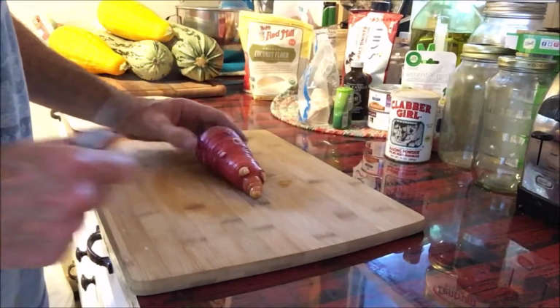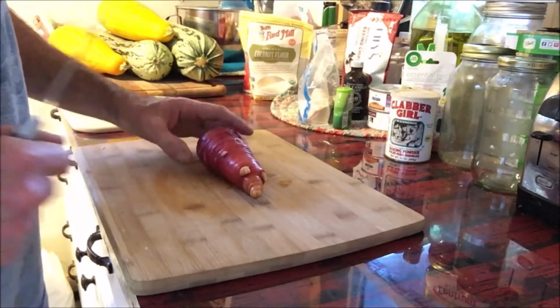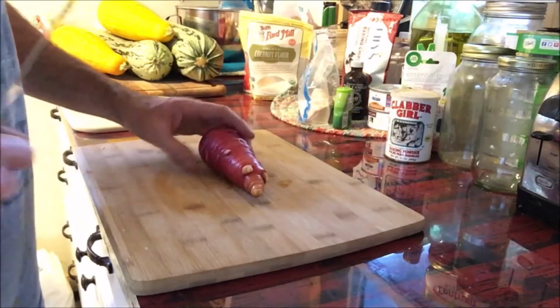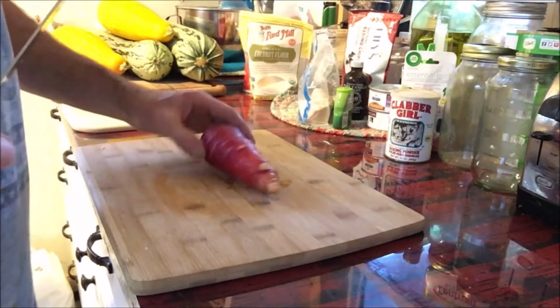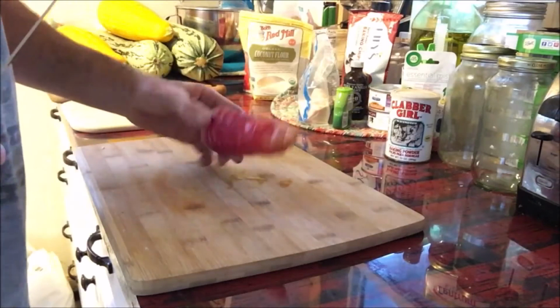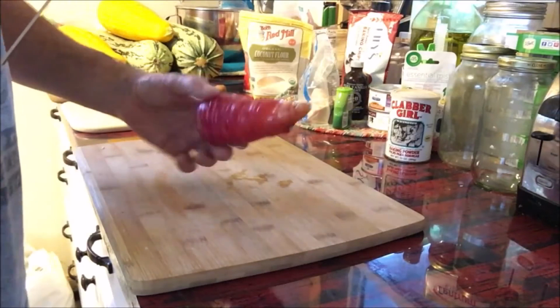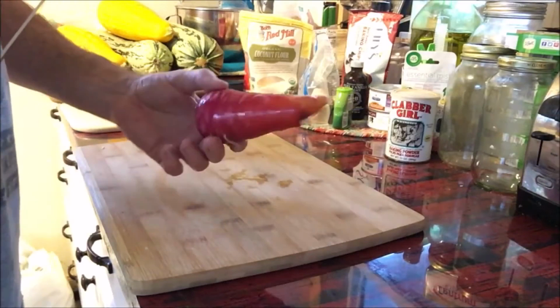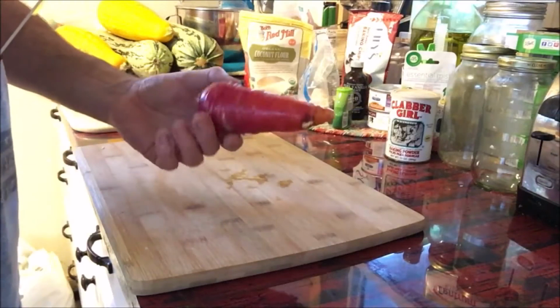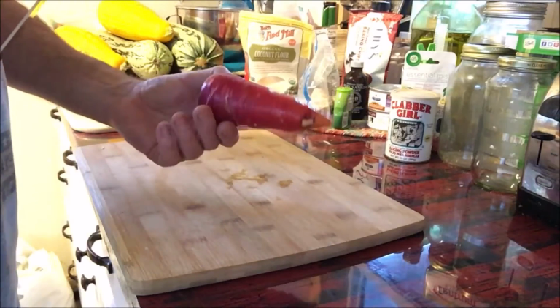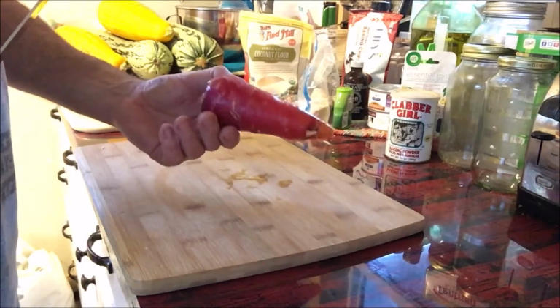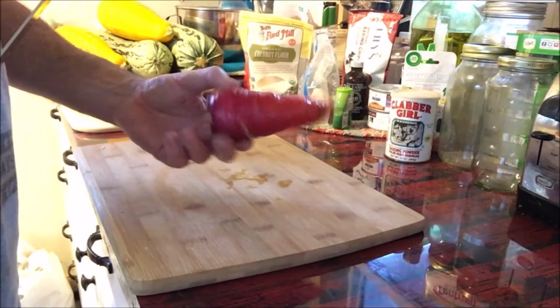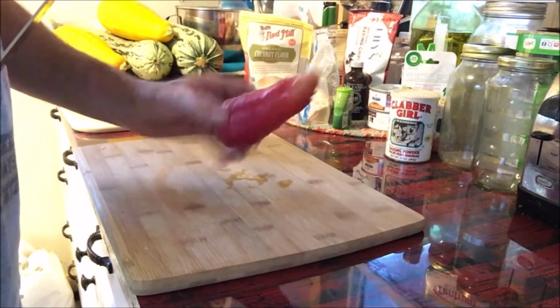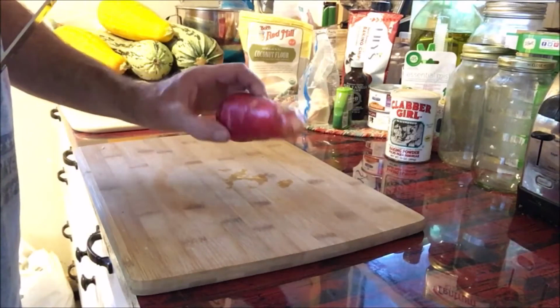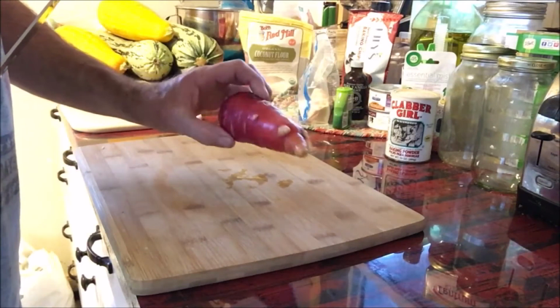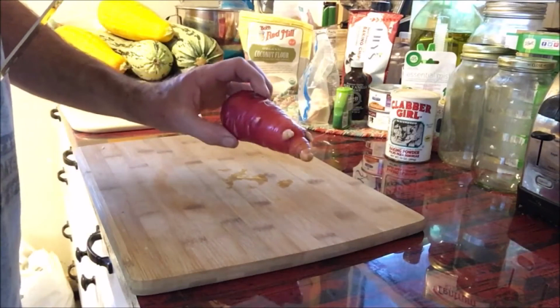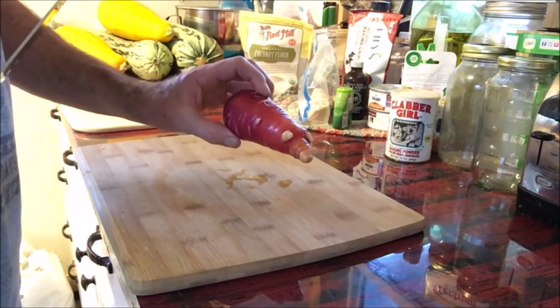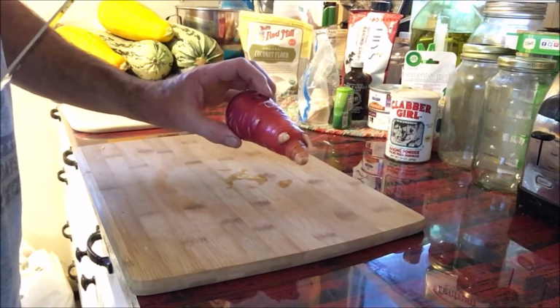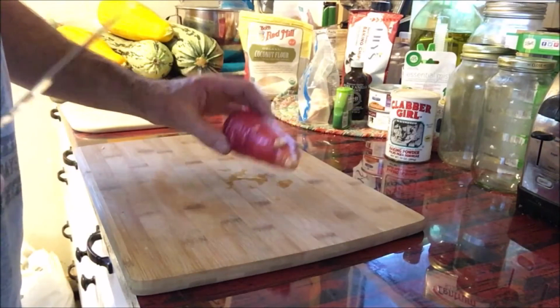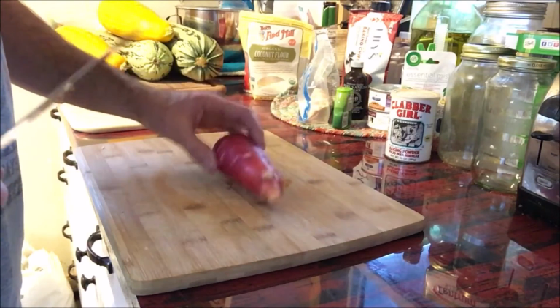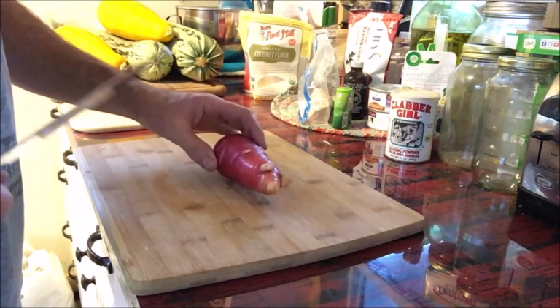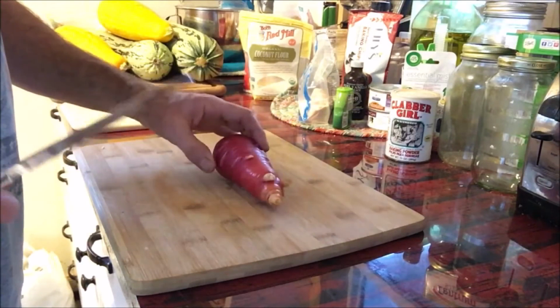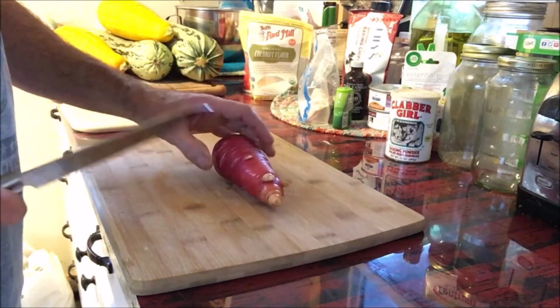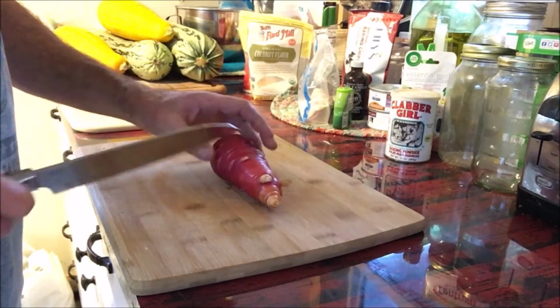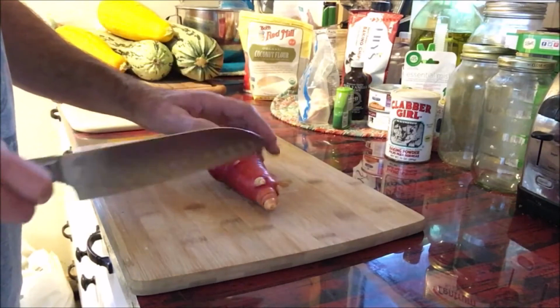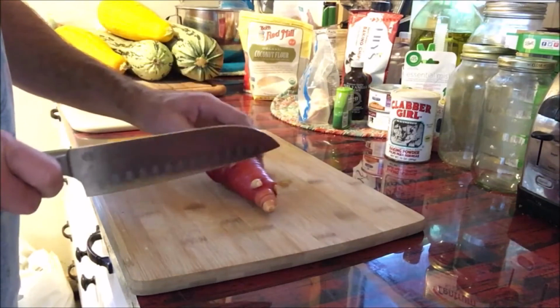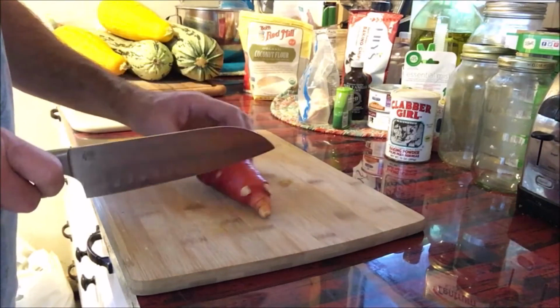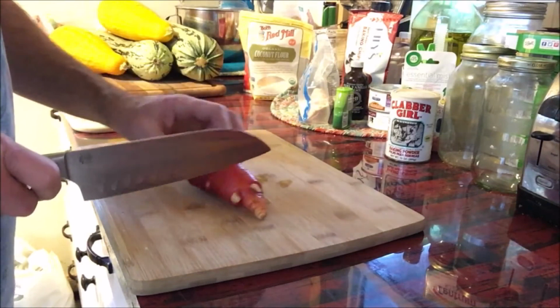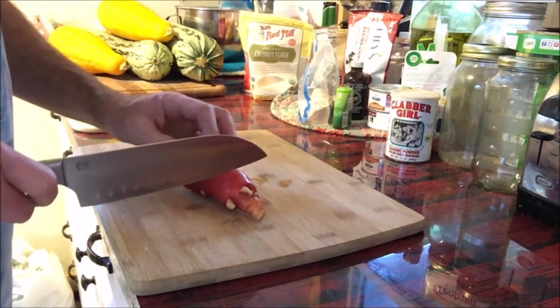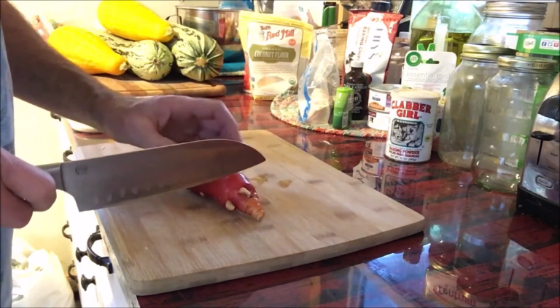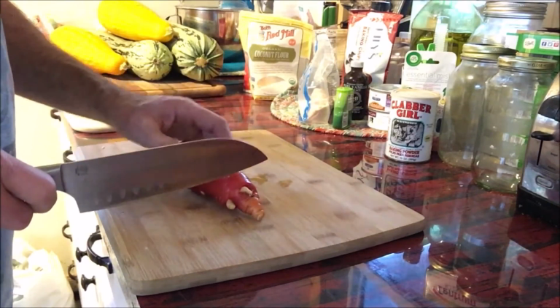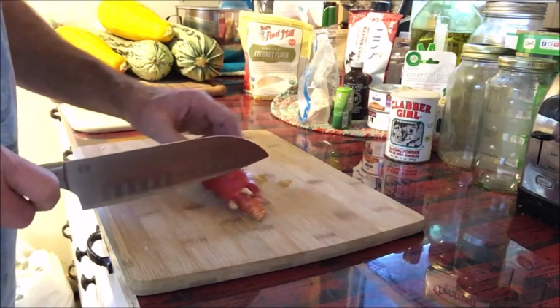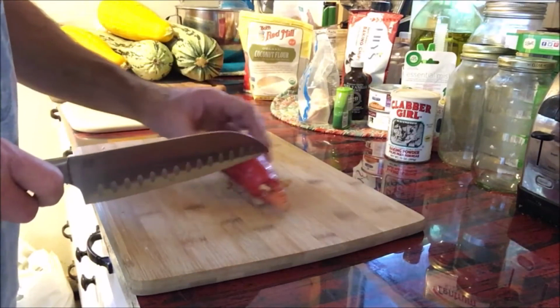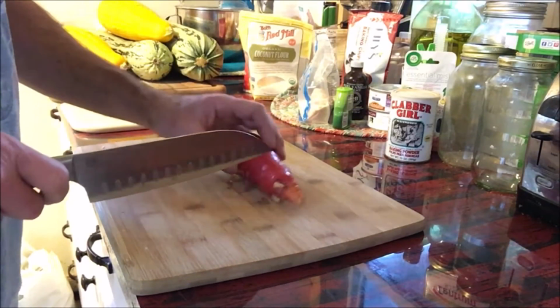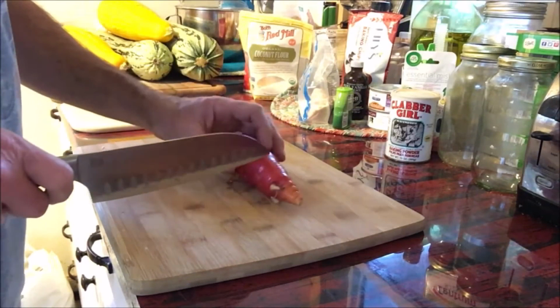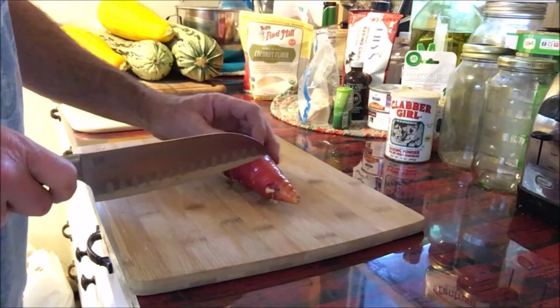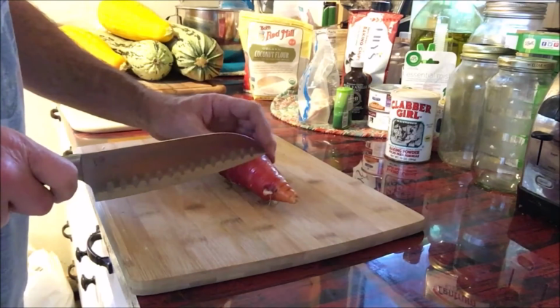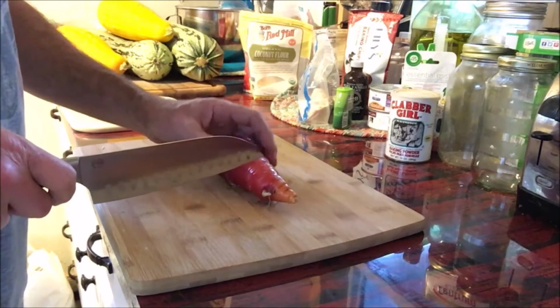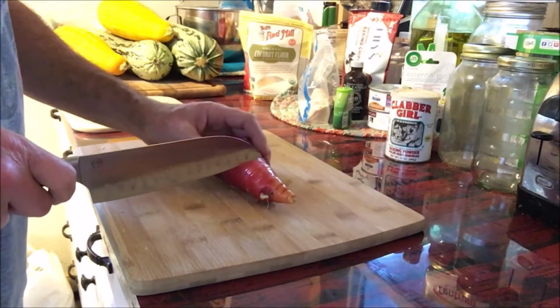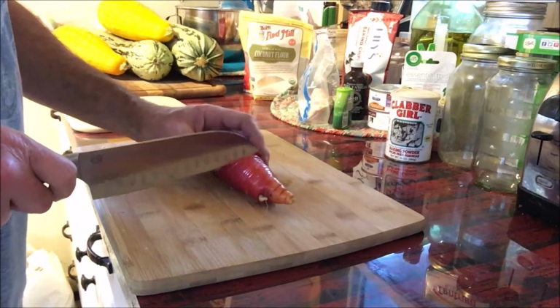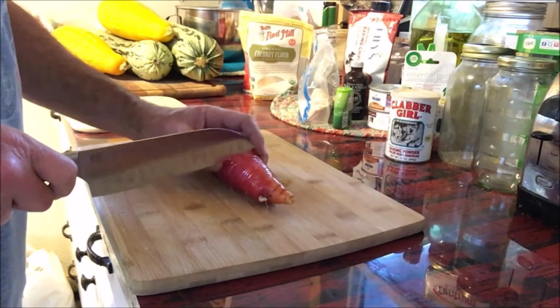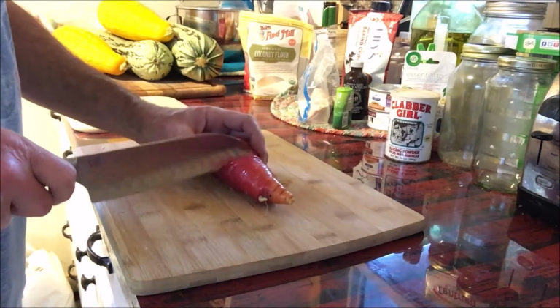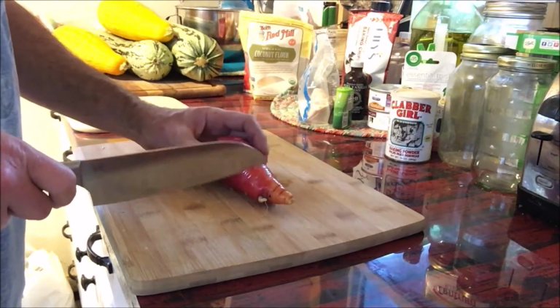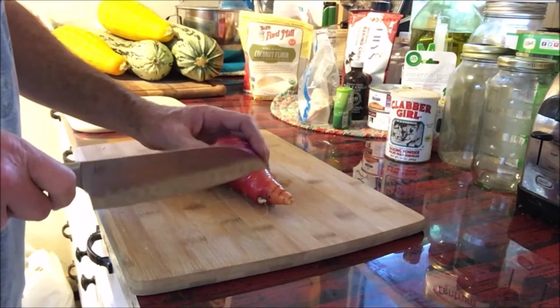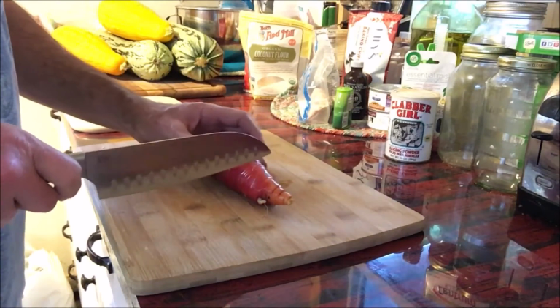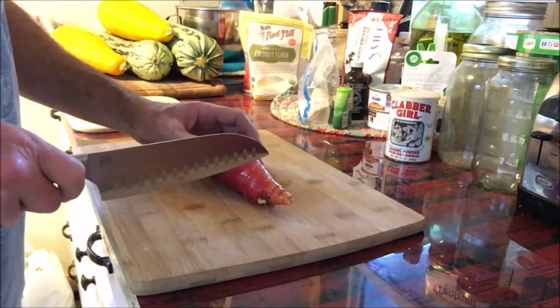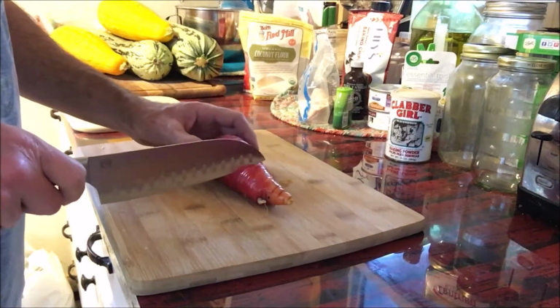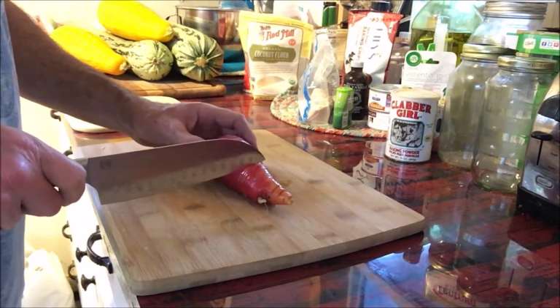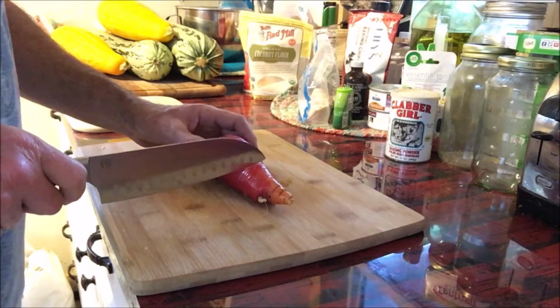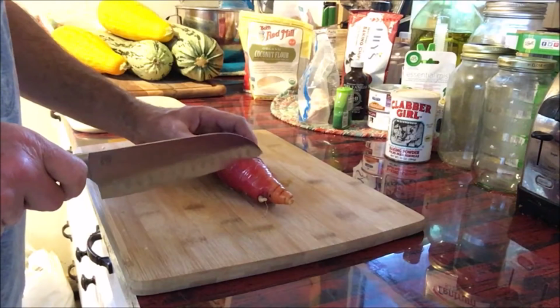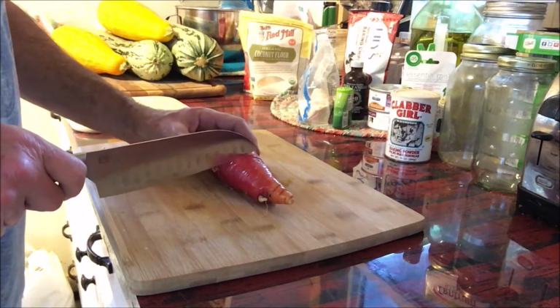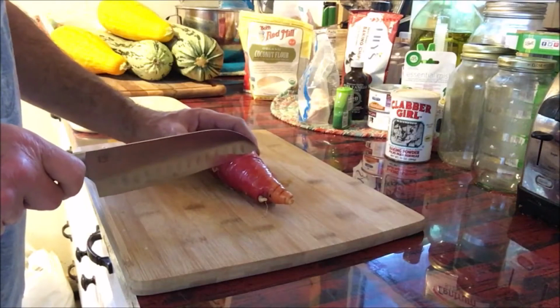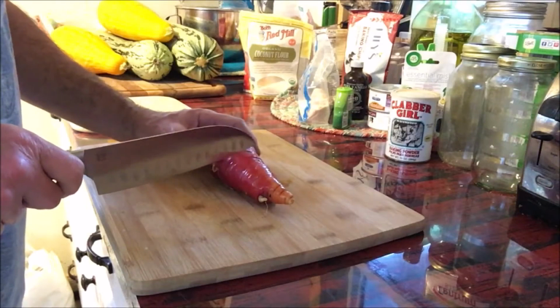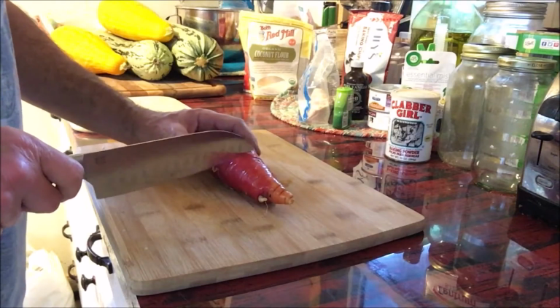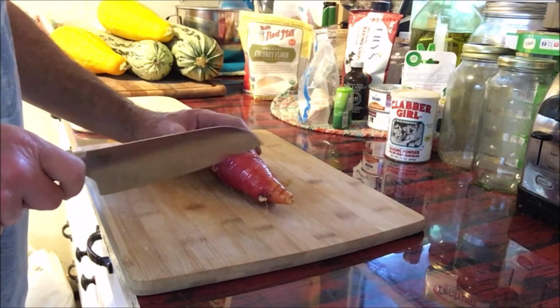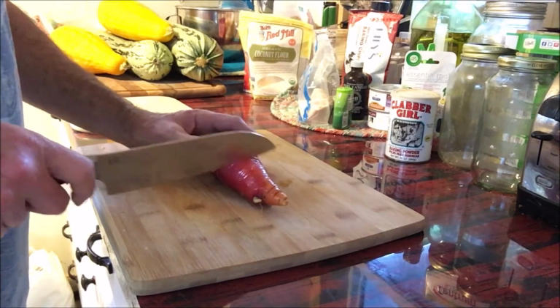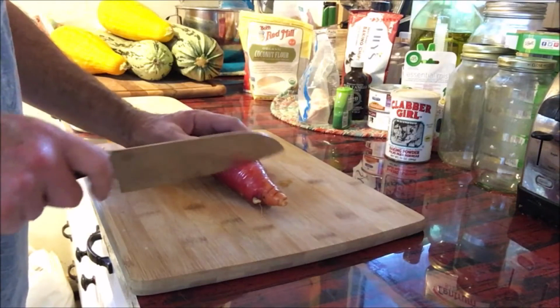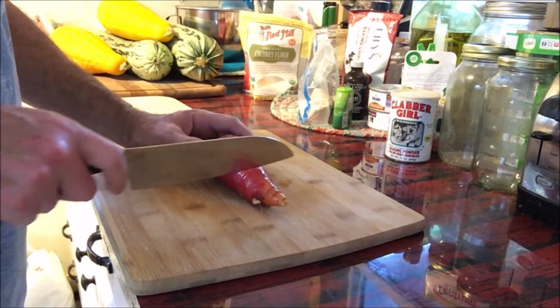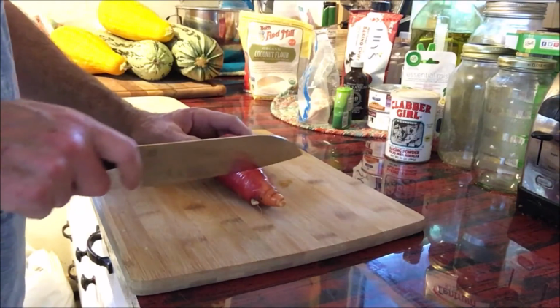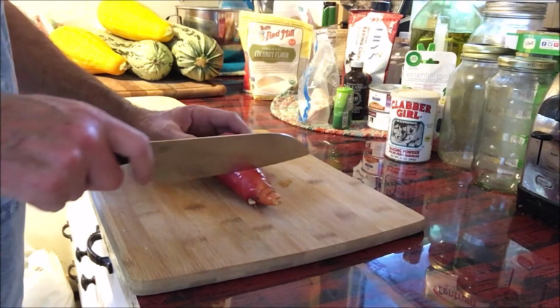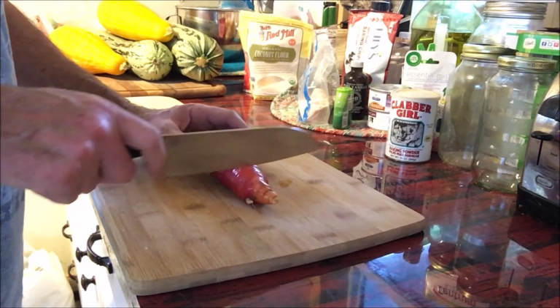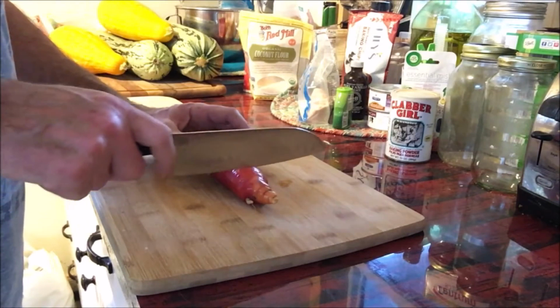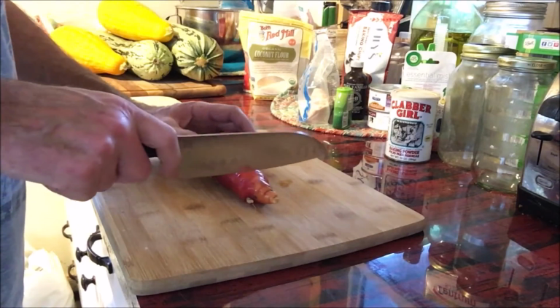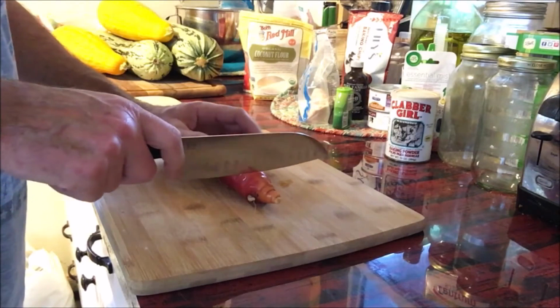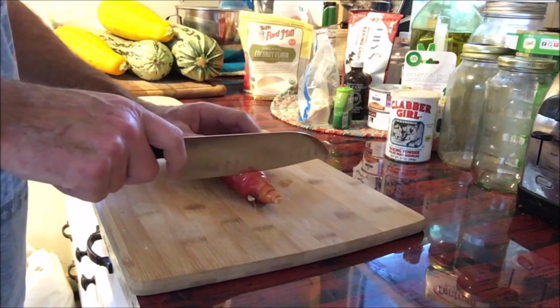Well, I brought that red carrot in the house to end this video and show you what the carrot color looks like through and through.